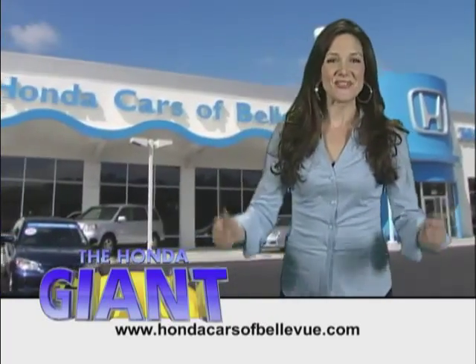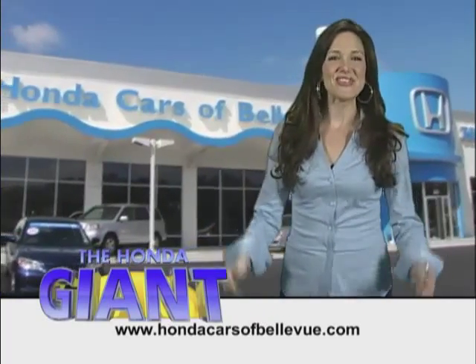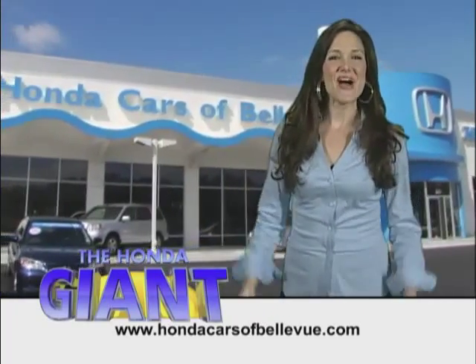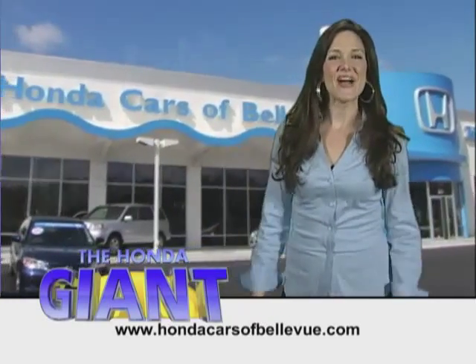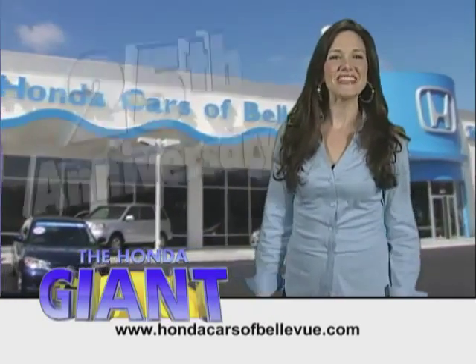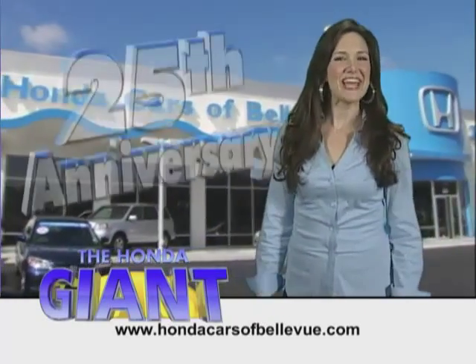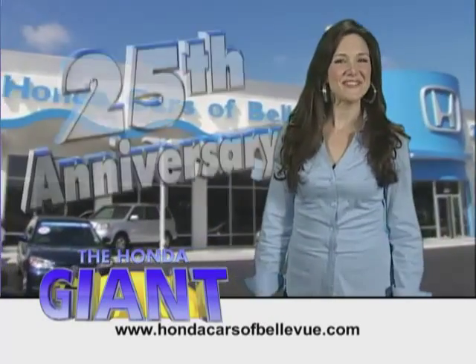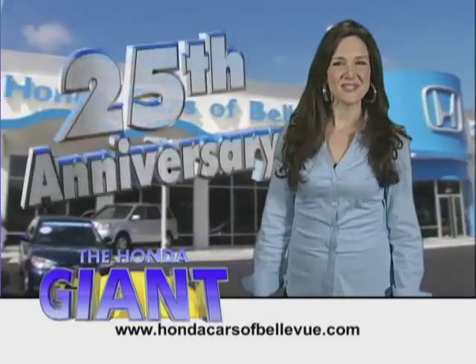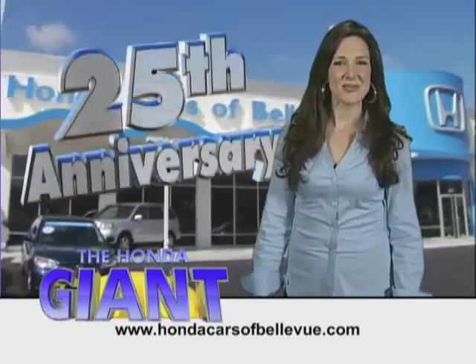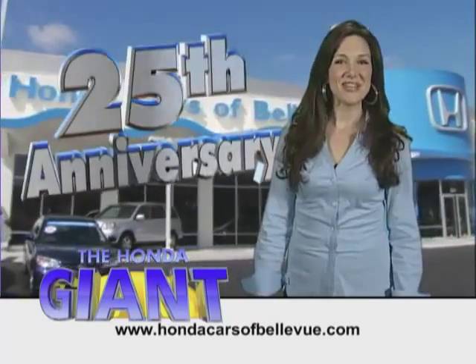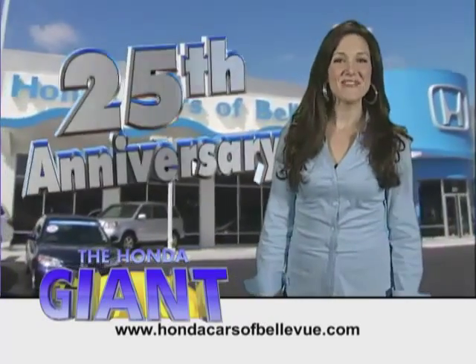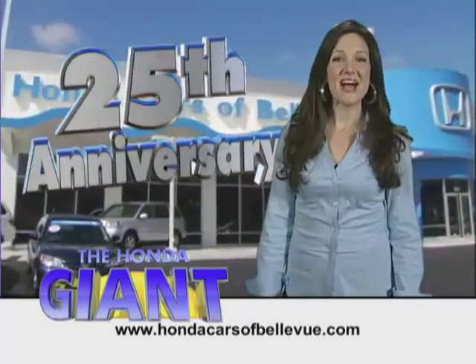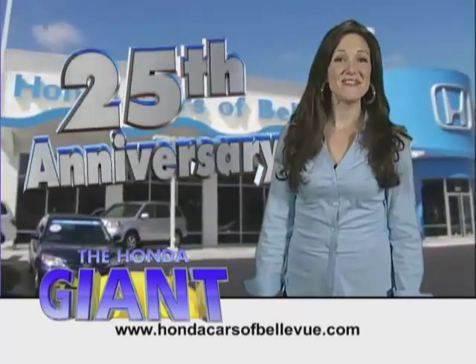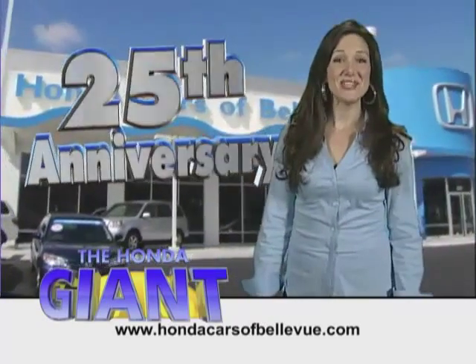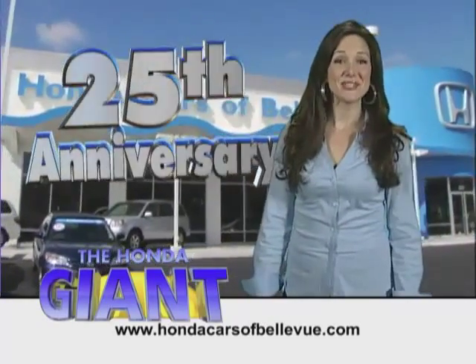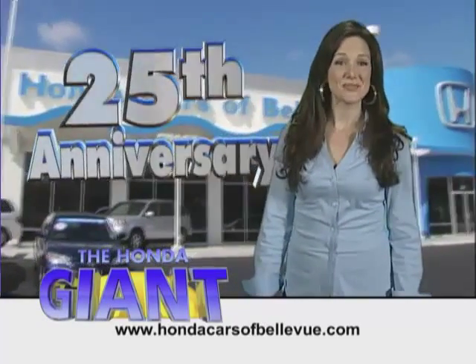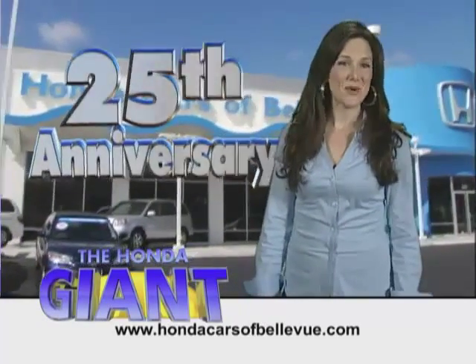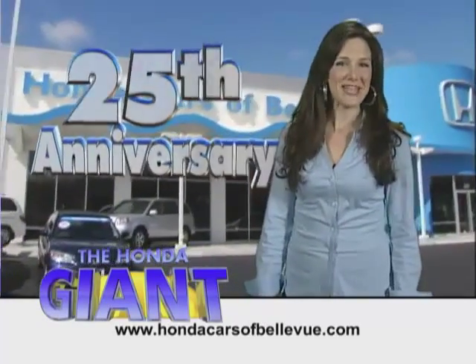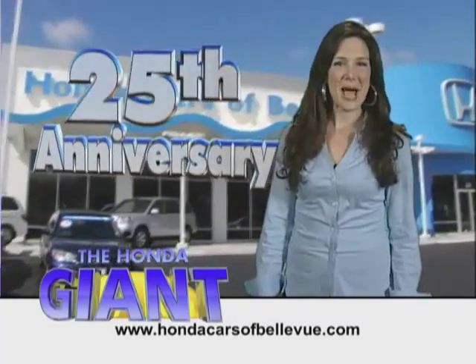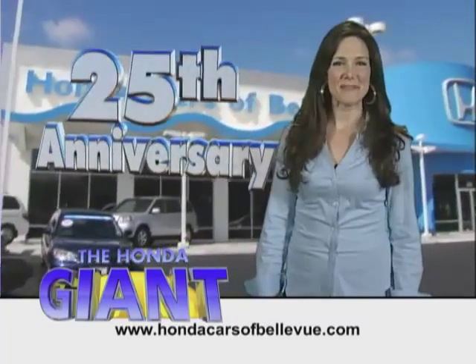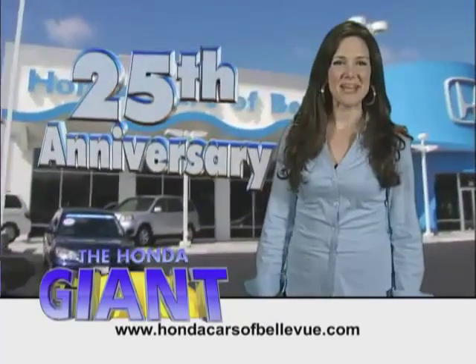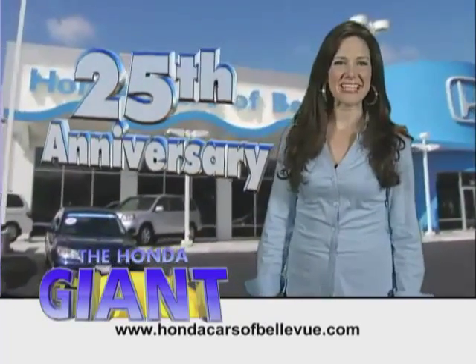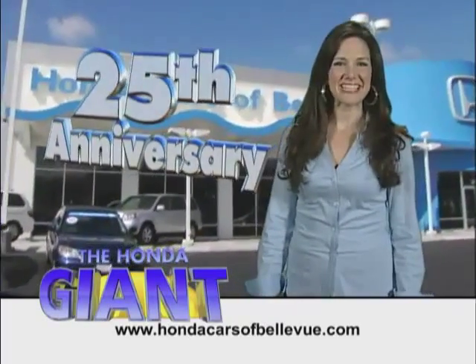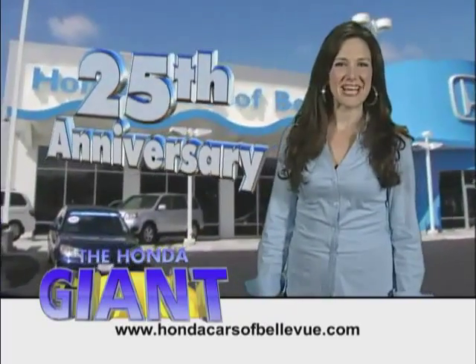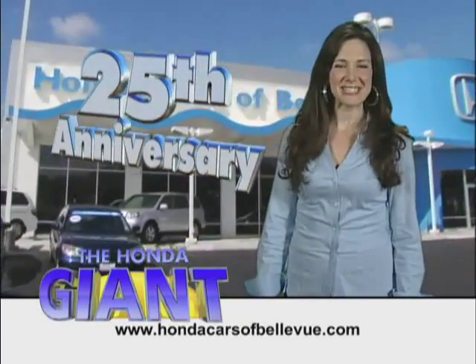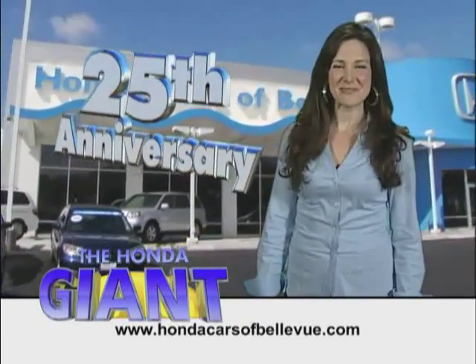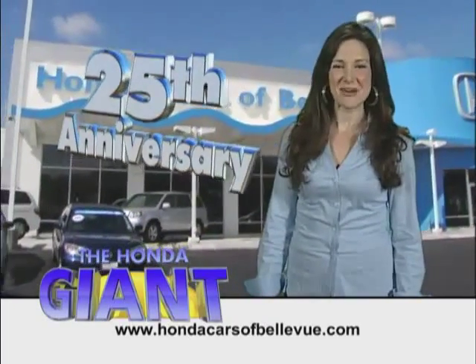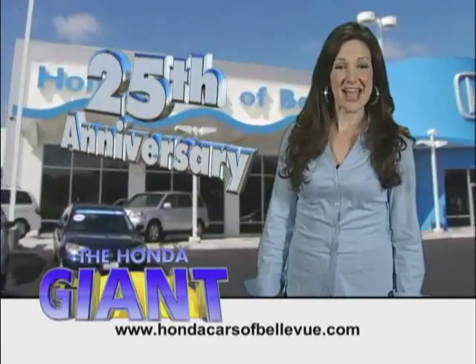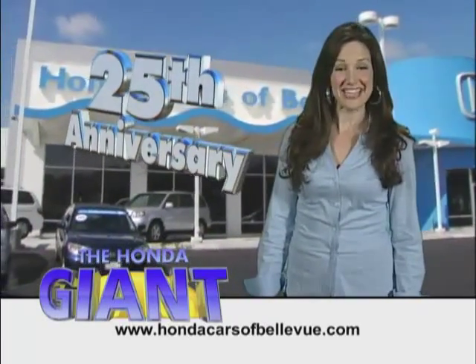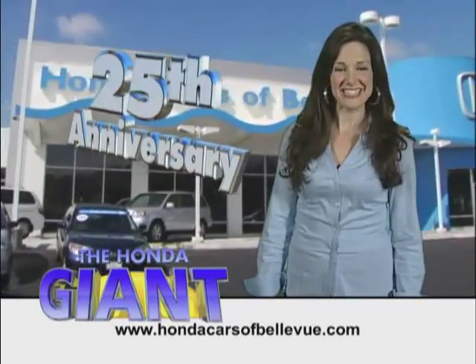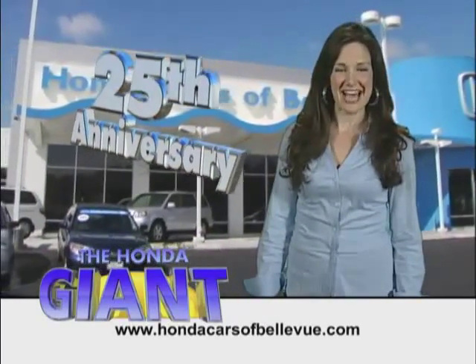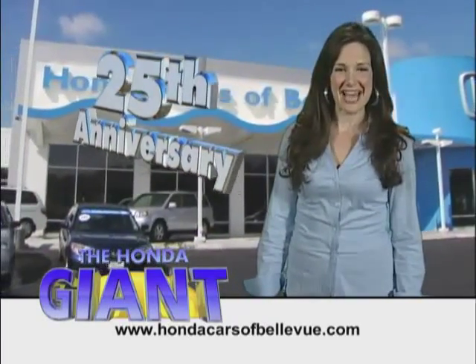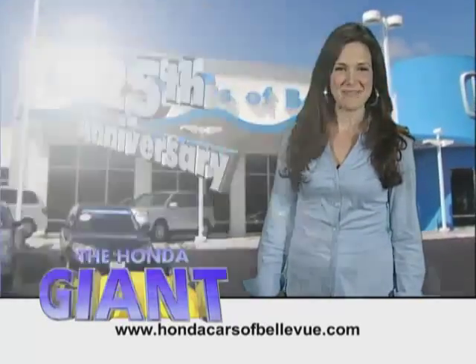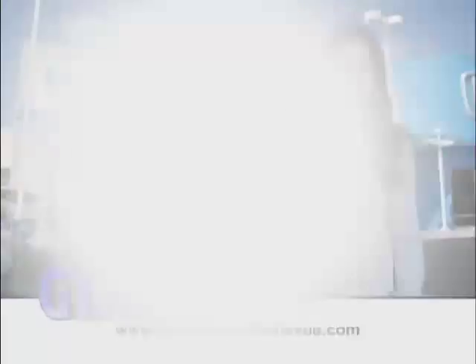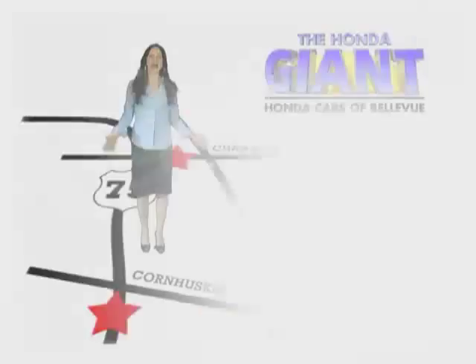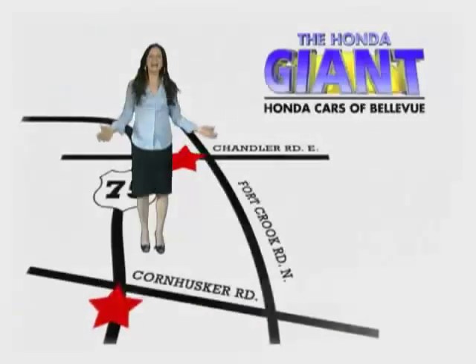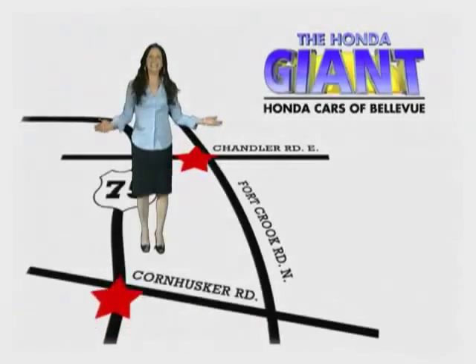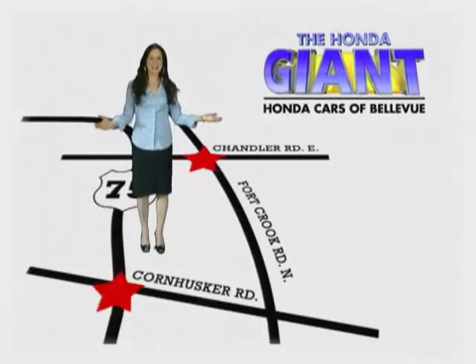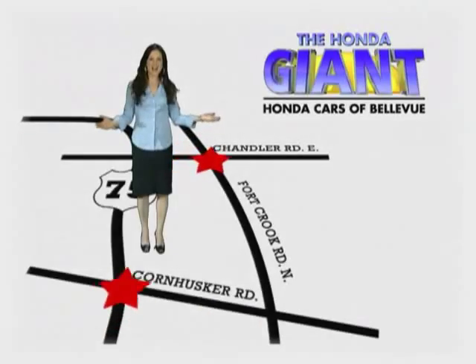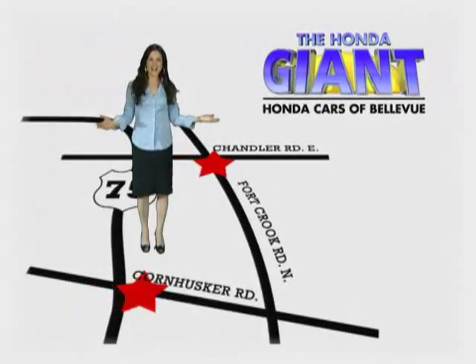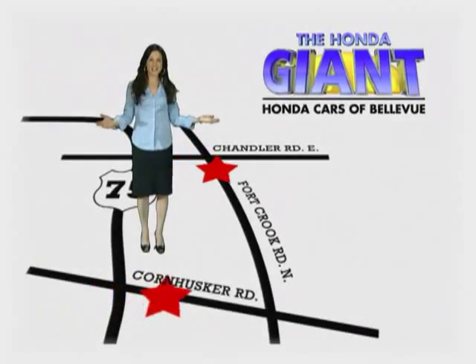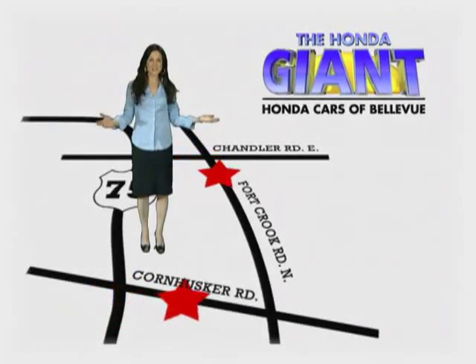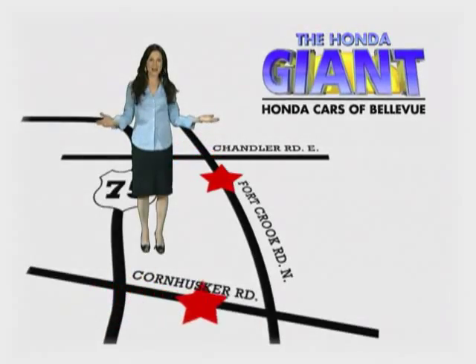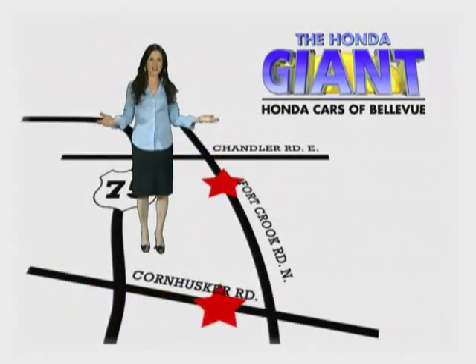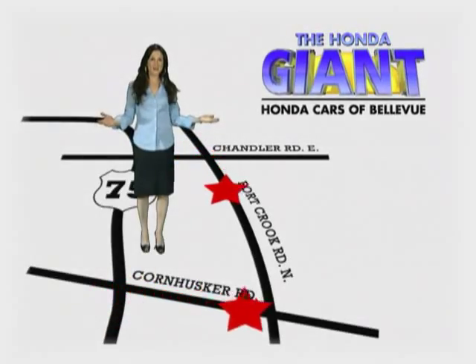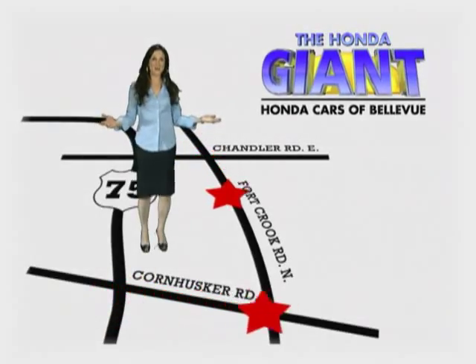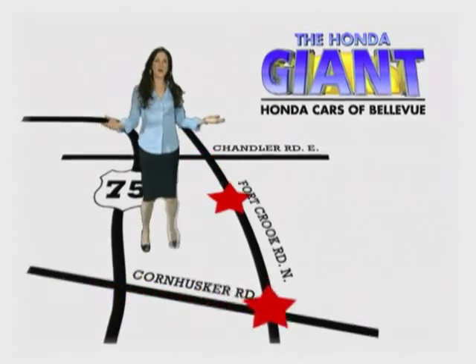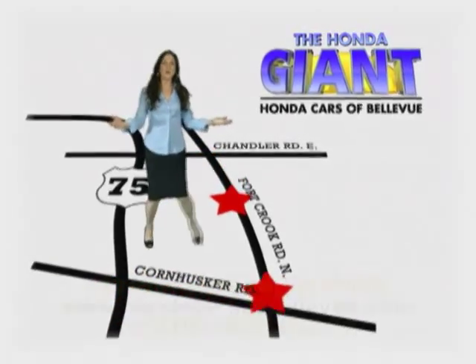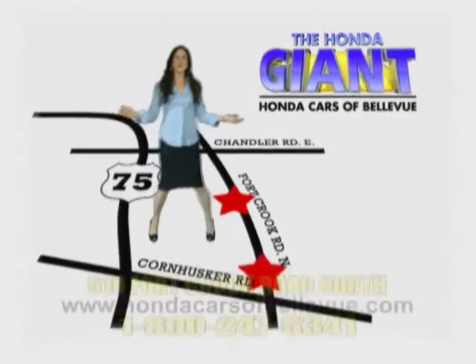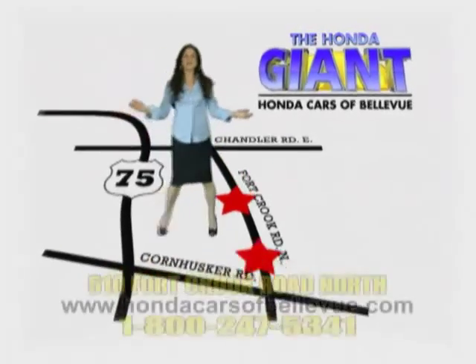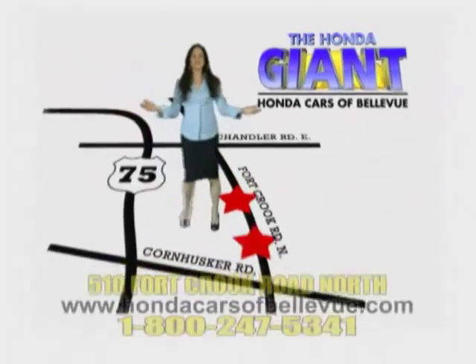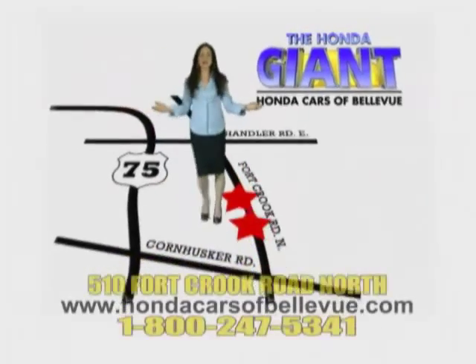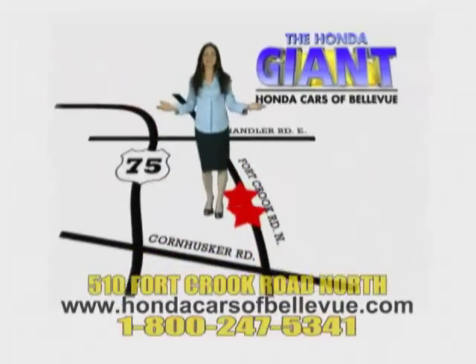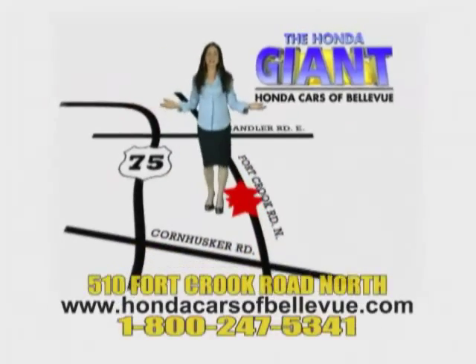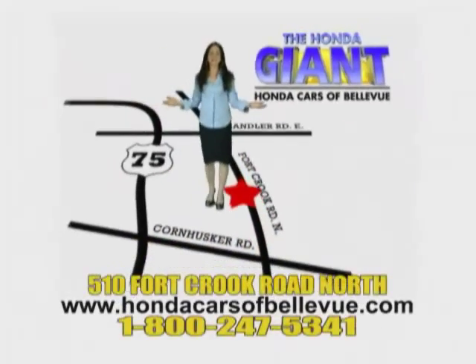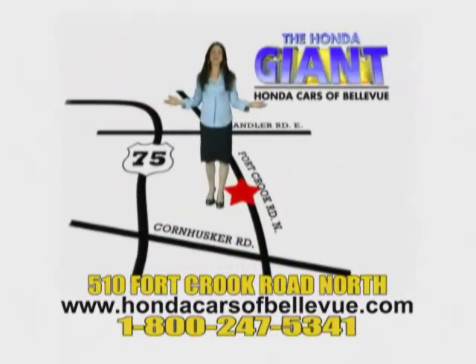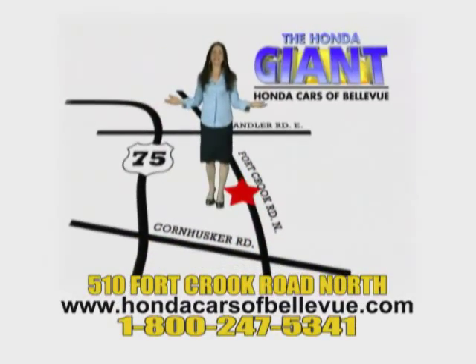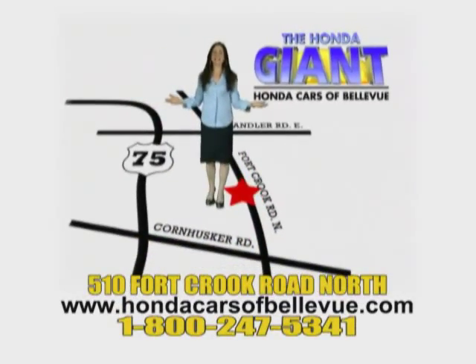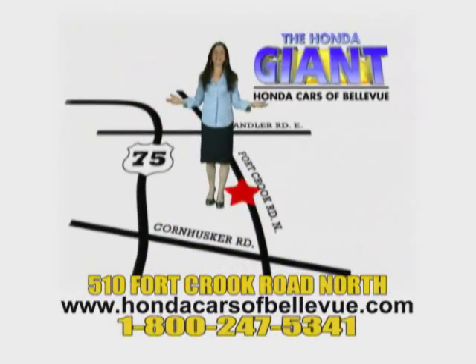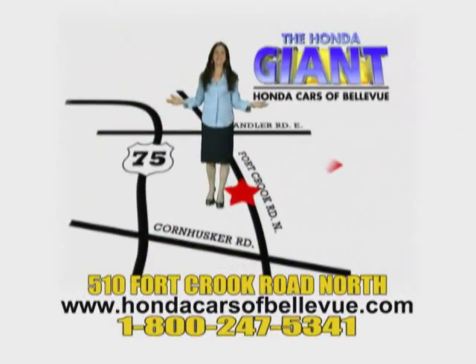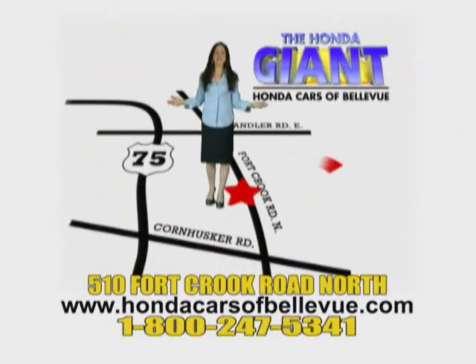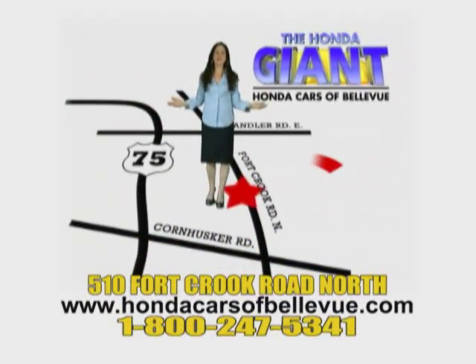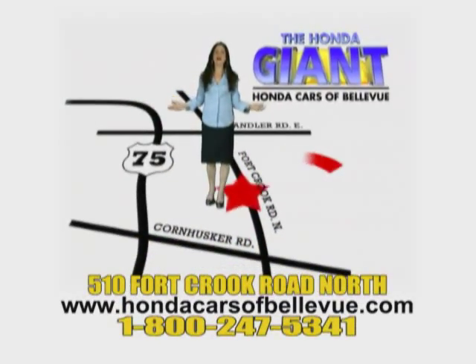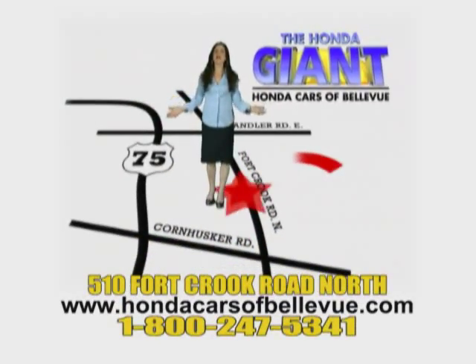Honda Cars of Bellevue, serving the heartland for 25 years, one happy Honda customer at a time. Honda Cars of Bellevue — one small step off Kennedy Freeway, one giant Honda savings store.